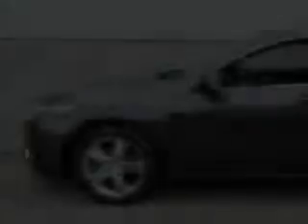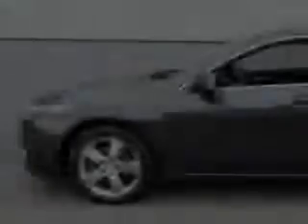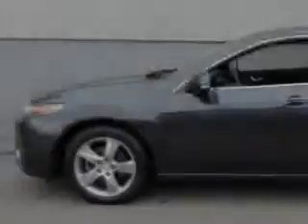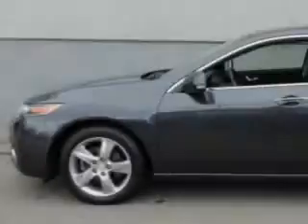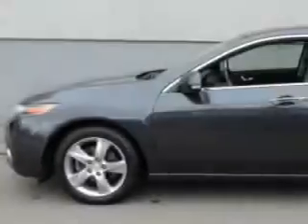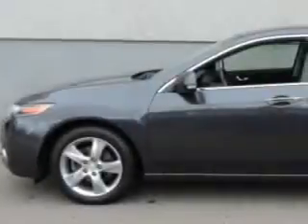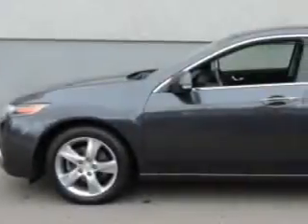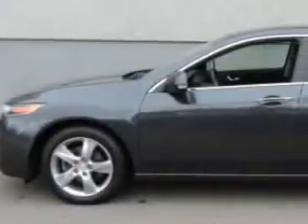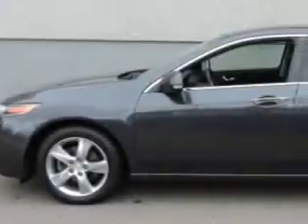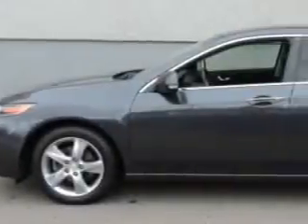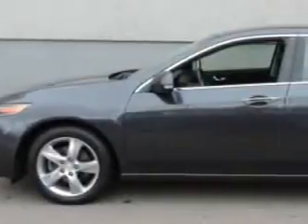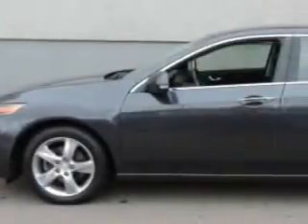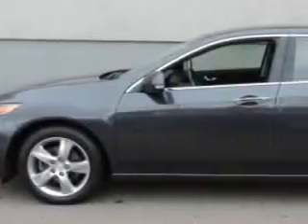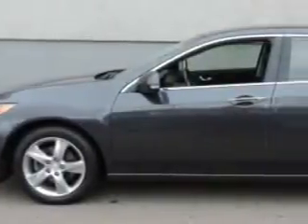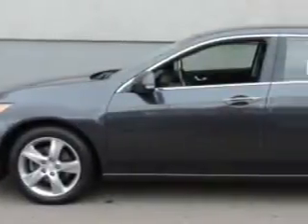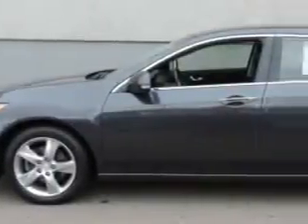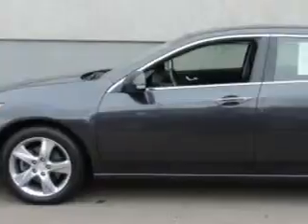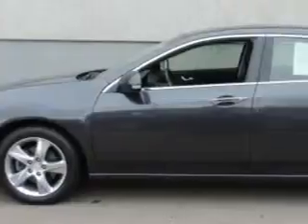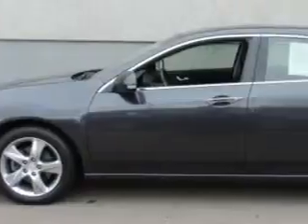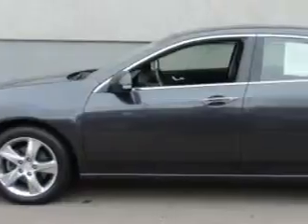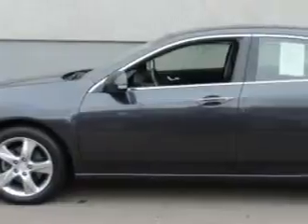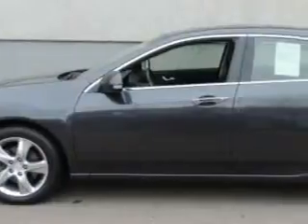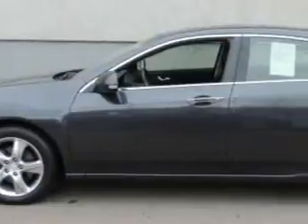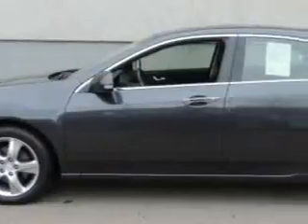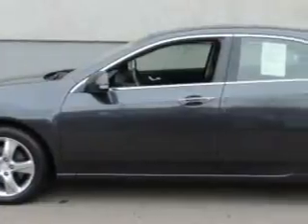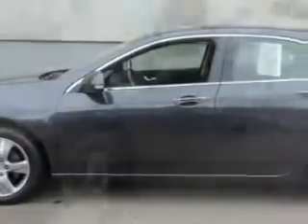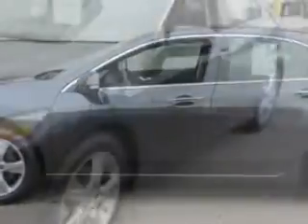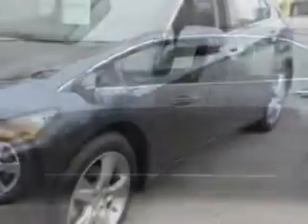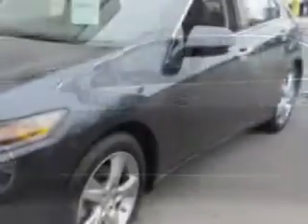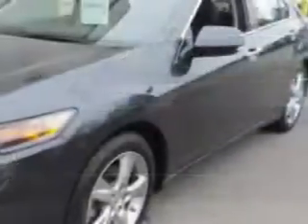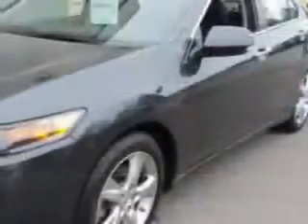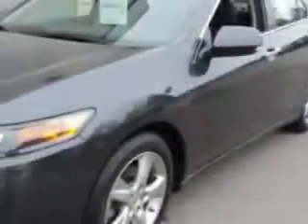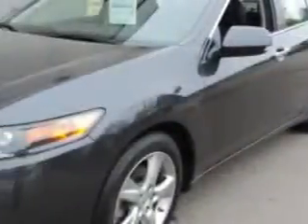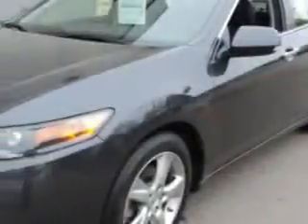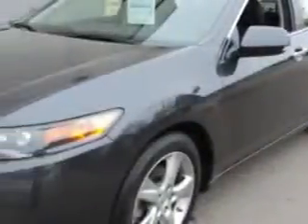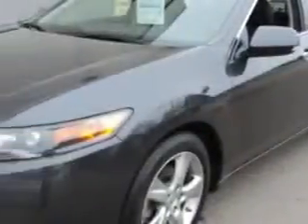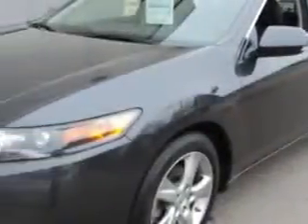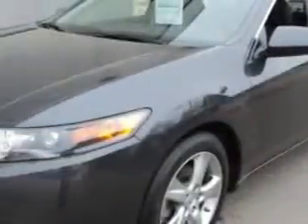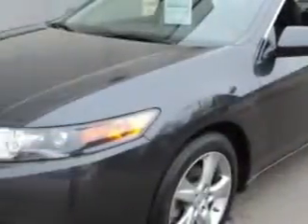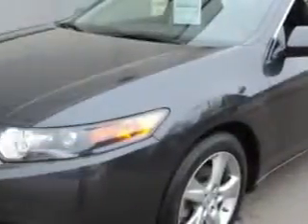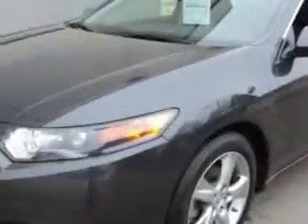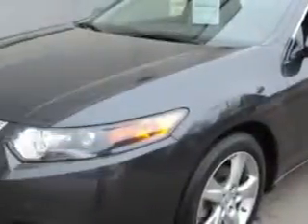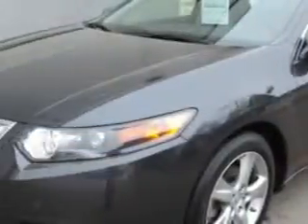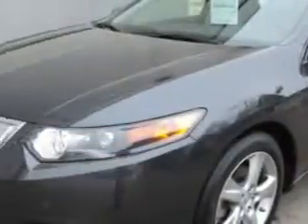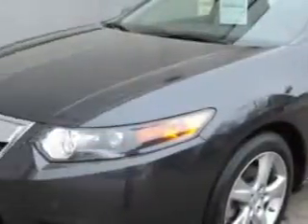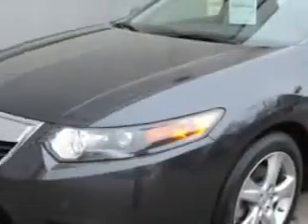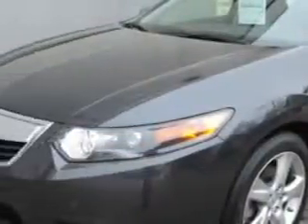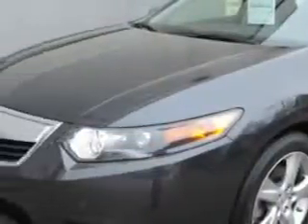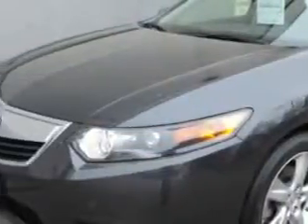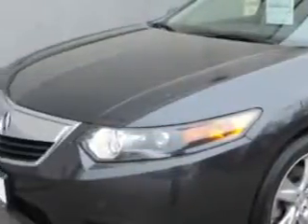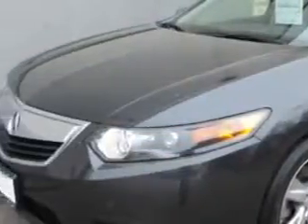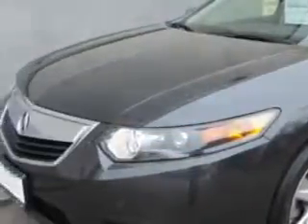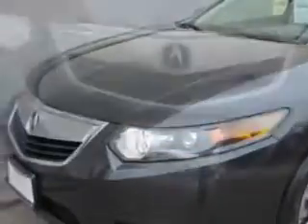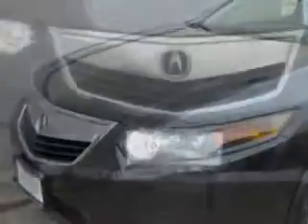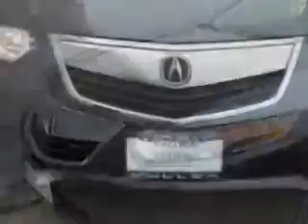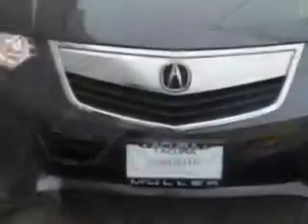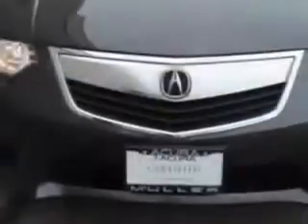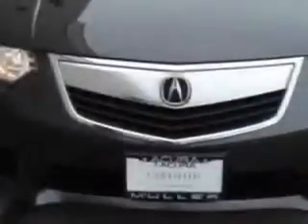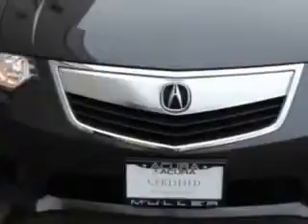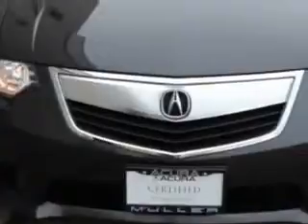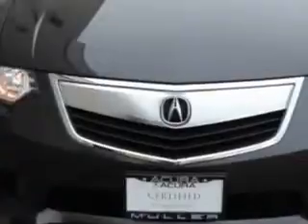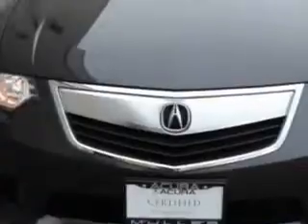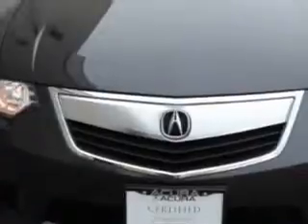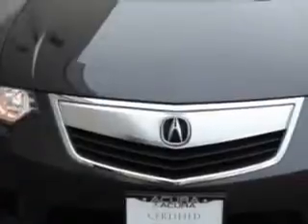Check out this graphite luster metallic 2012 Acura TSX sedan, equipped with a four-cylinder engine and an automatic transmission.